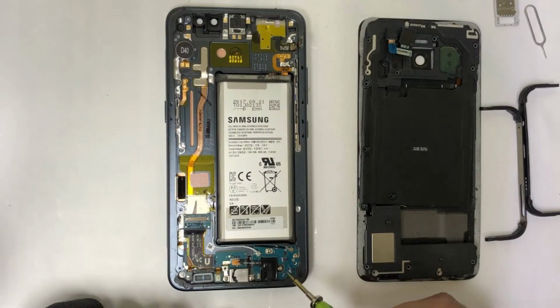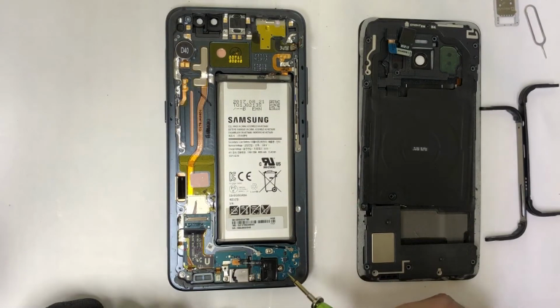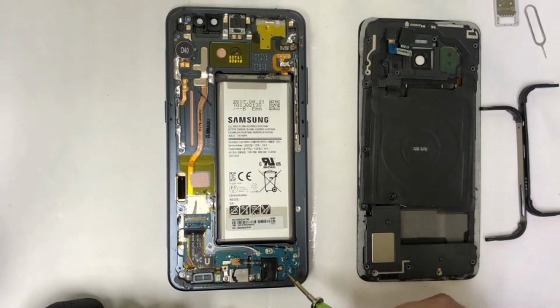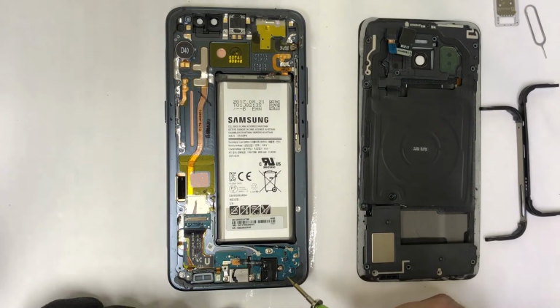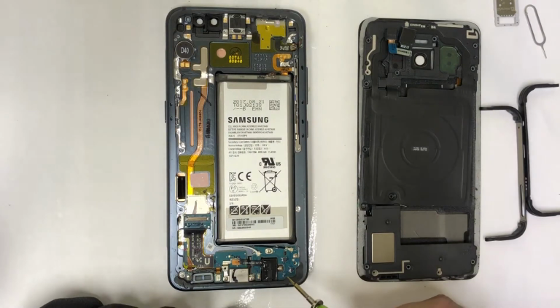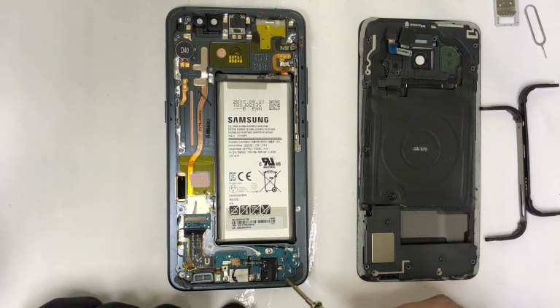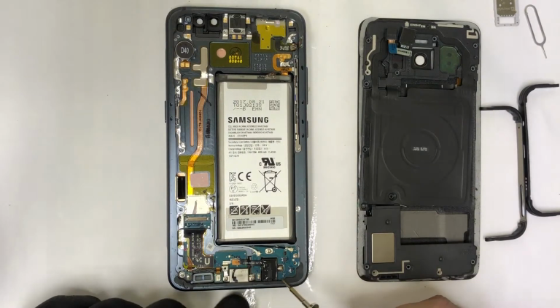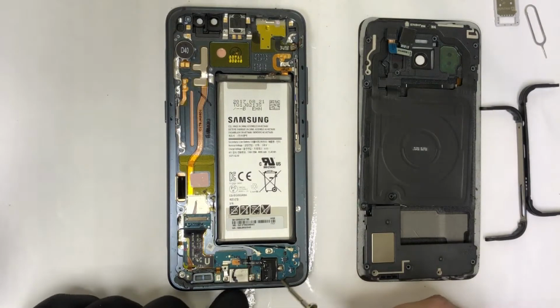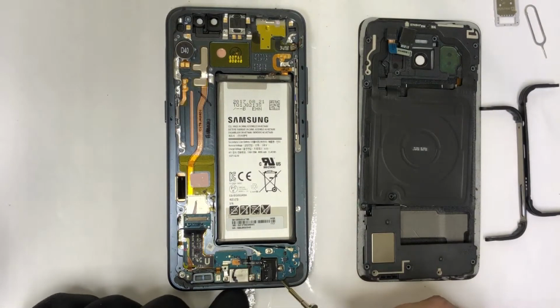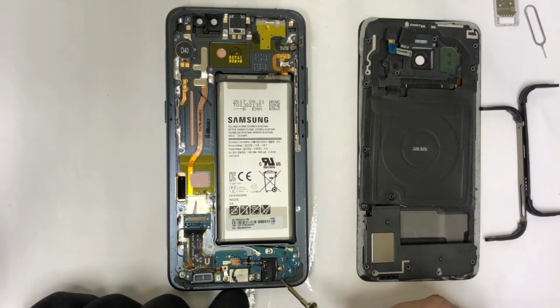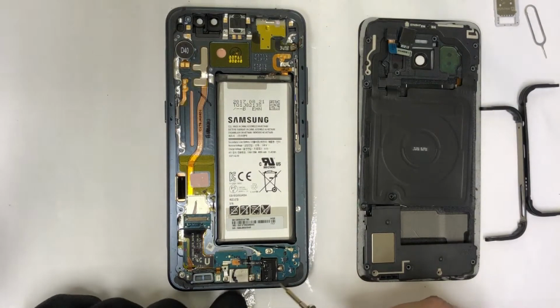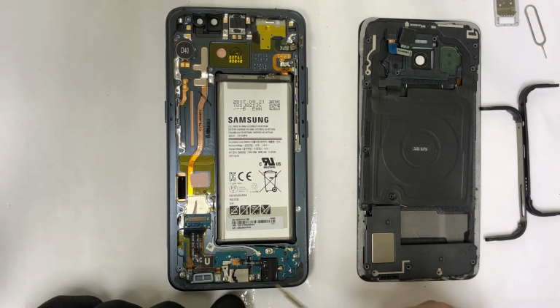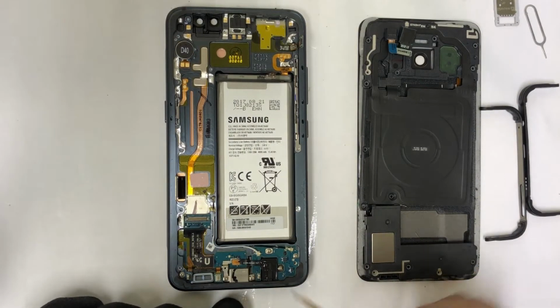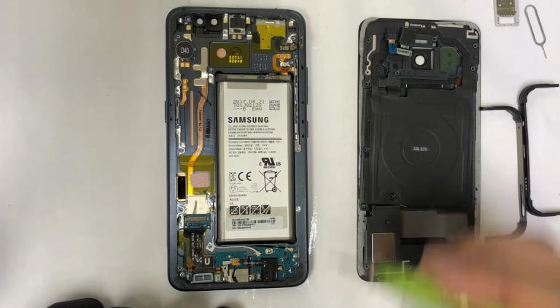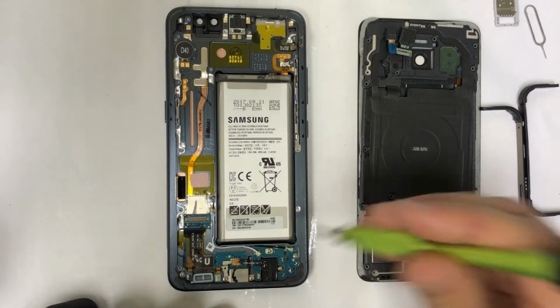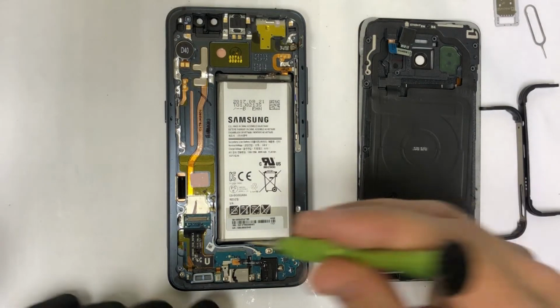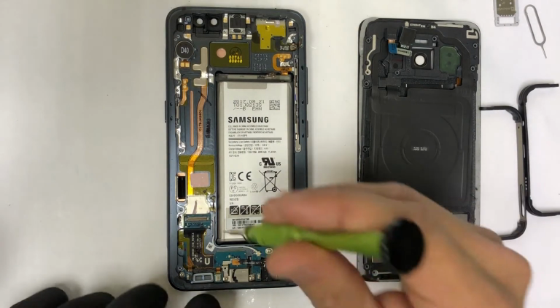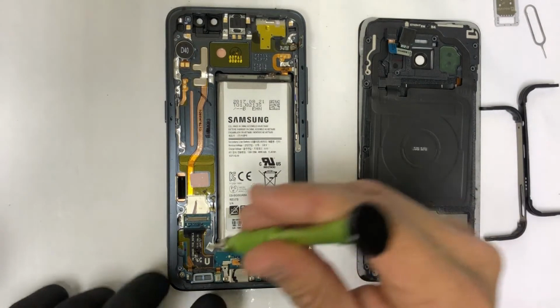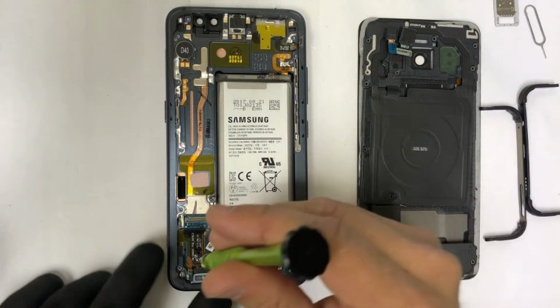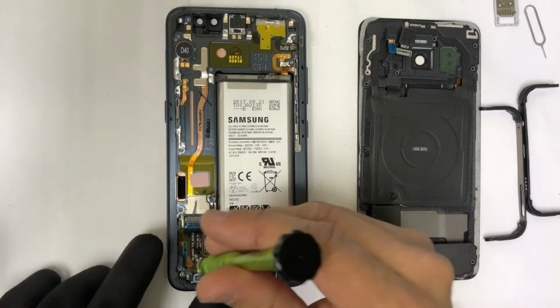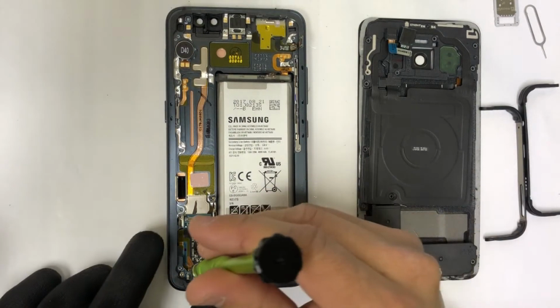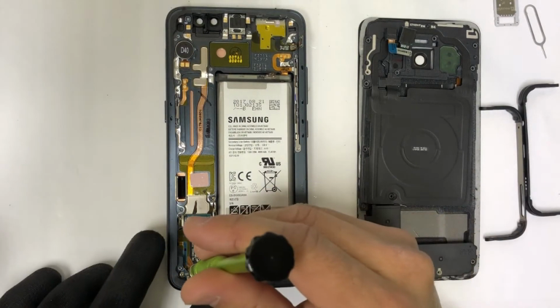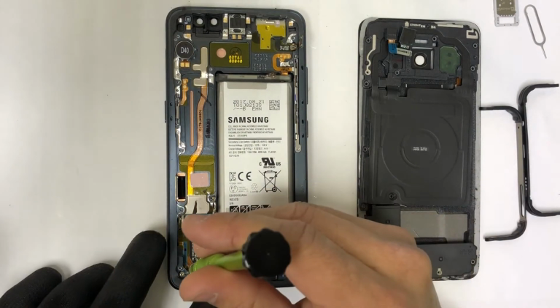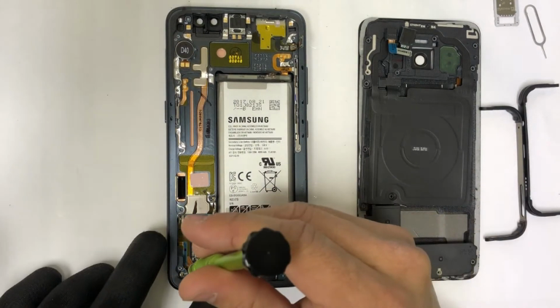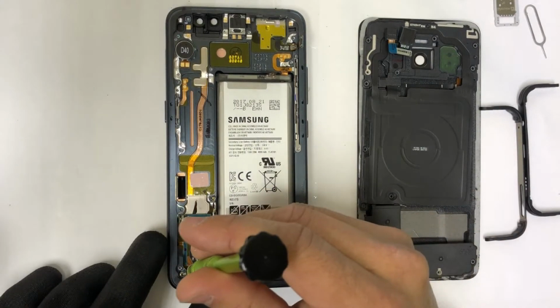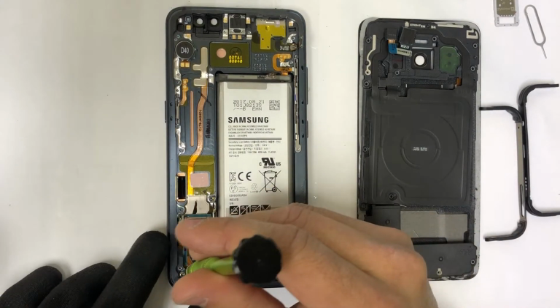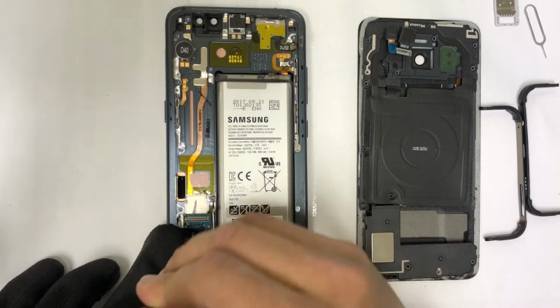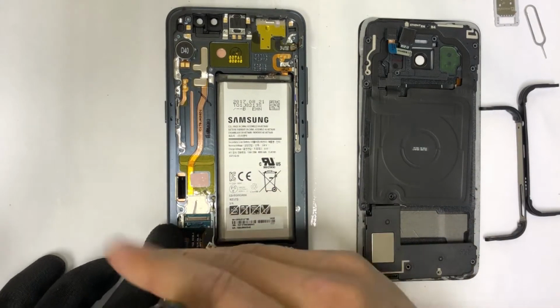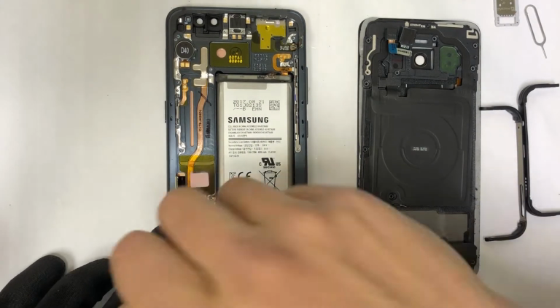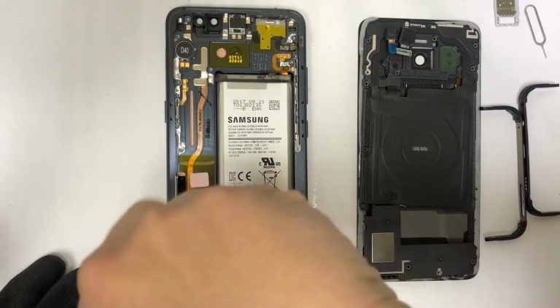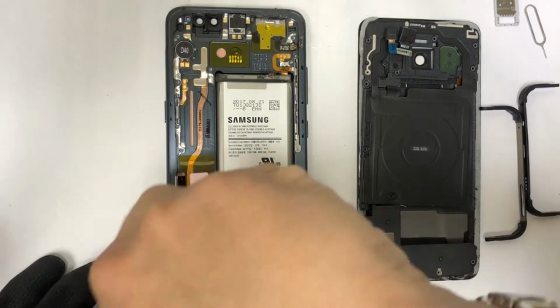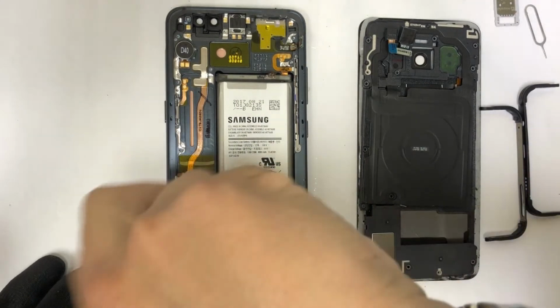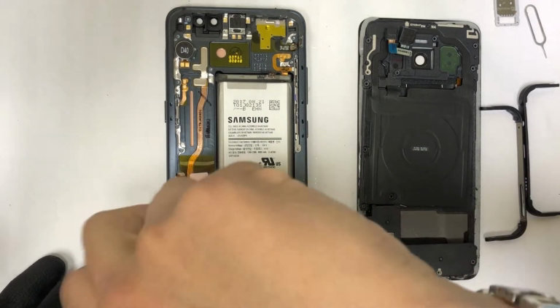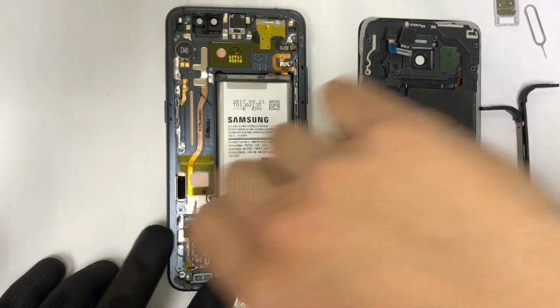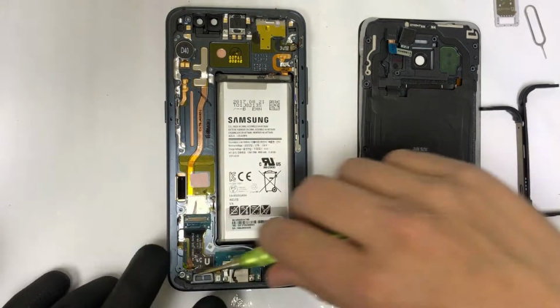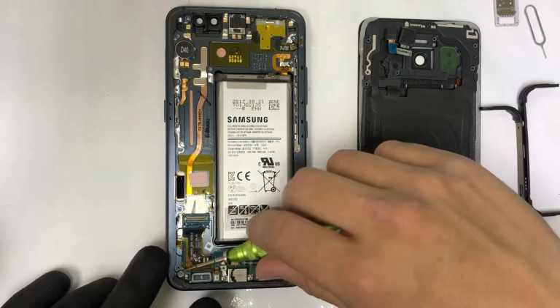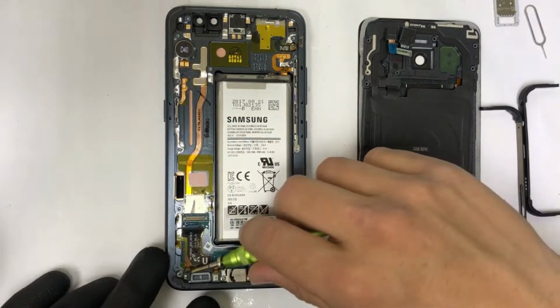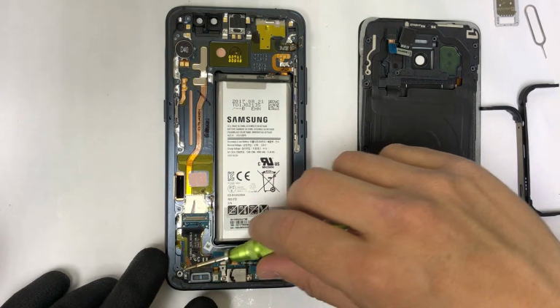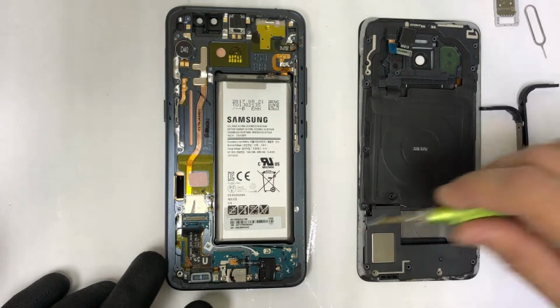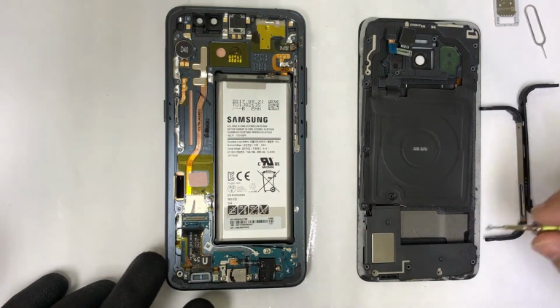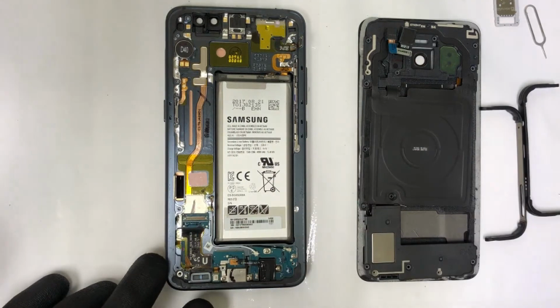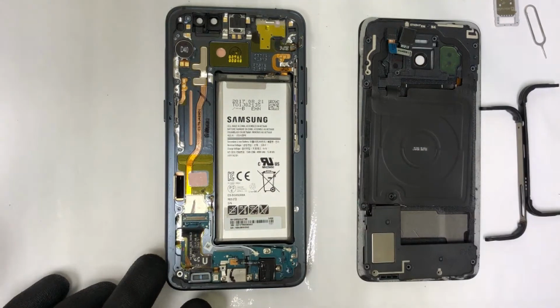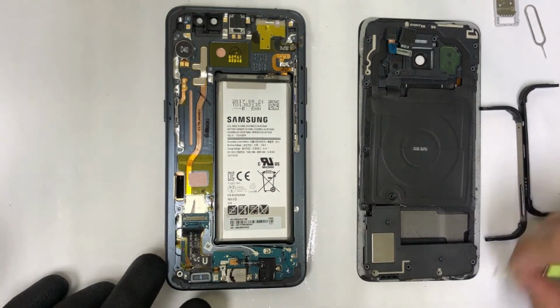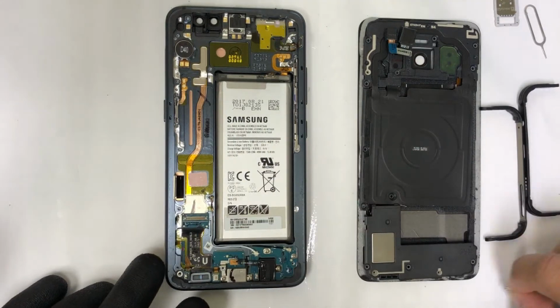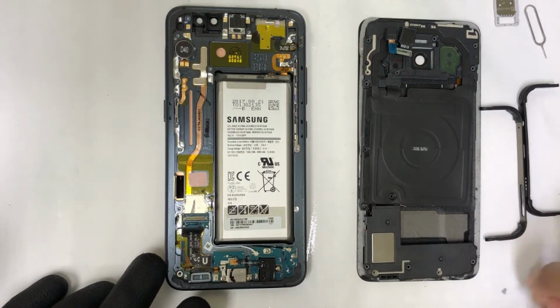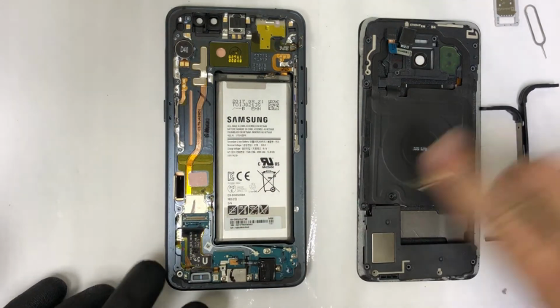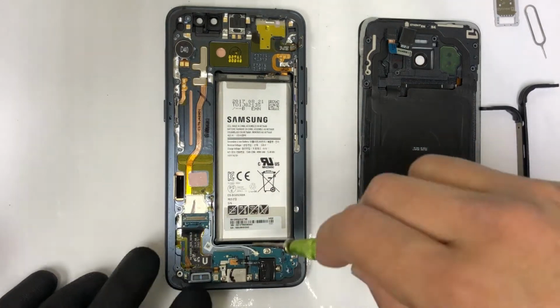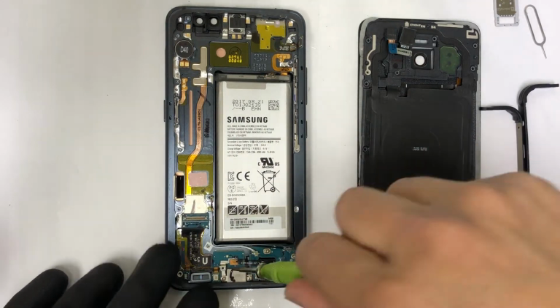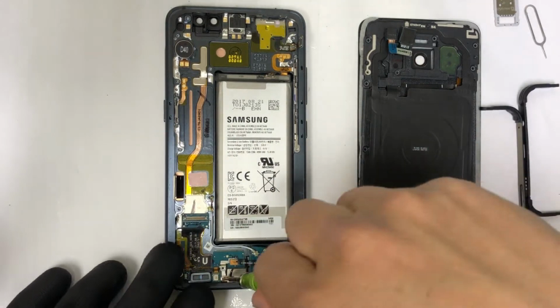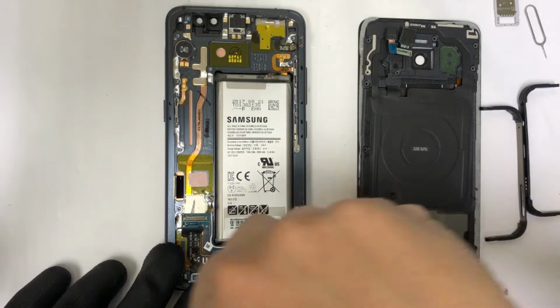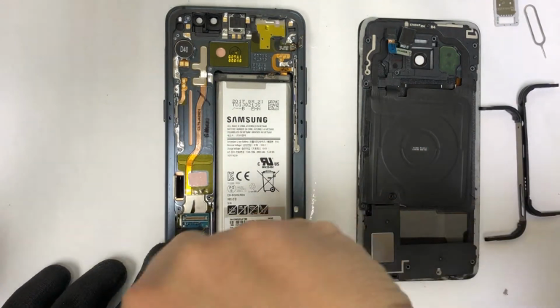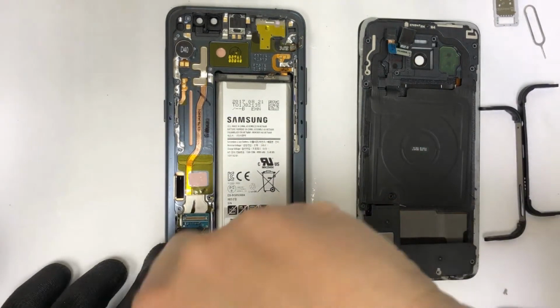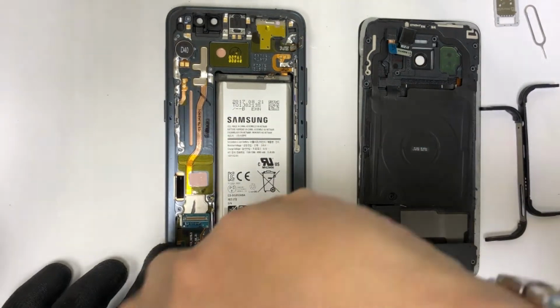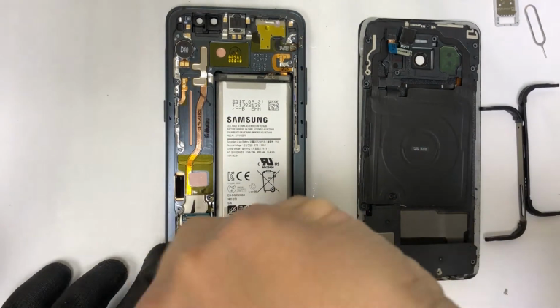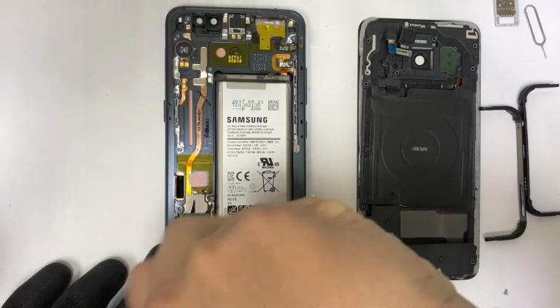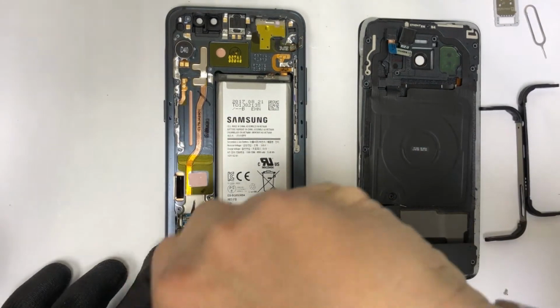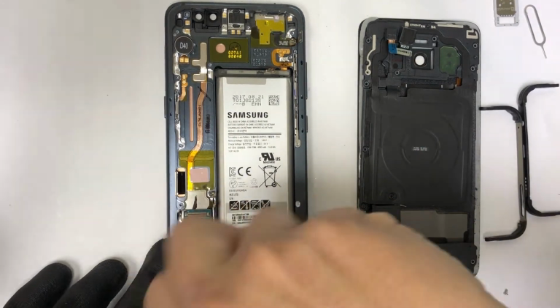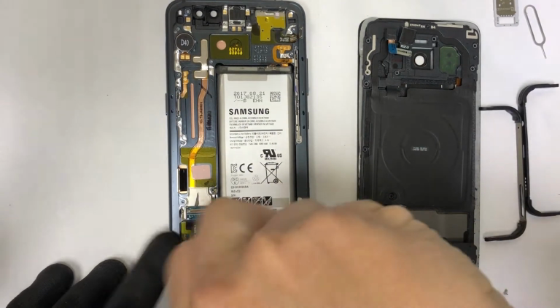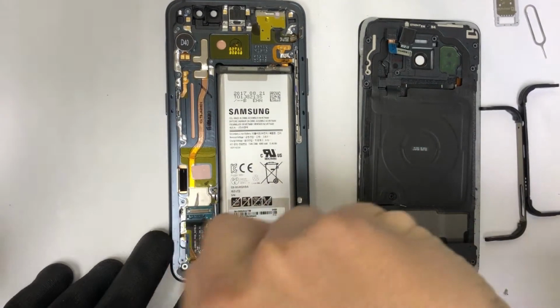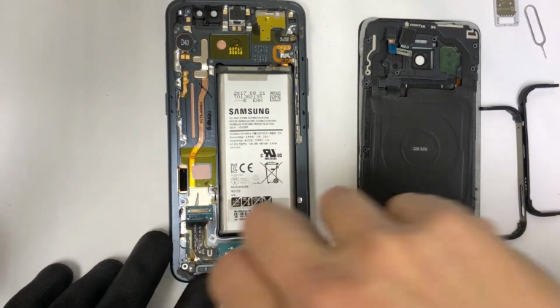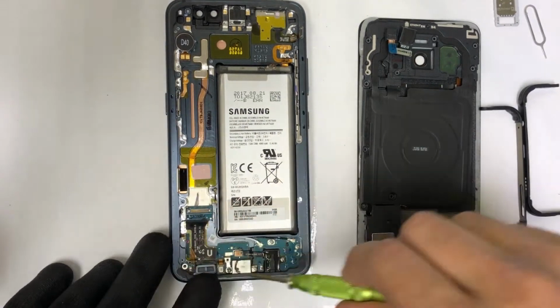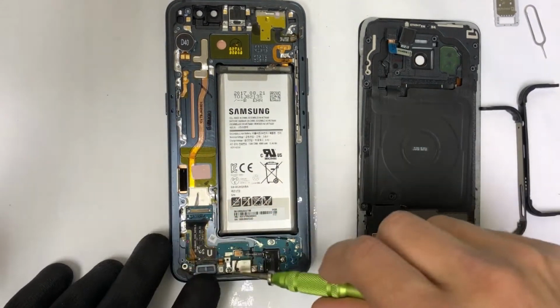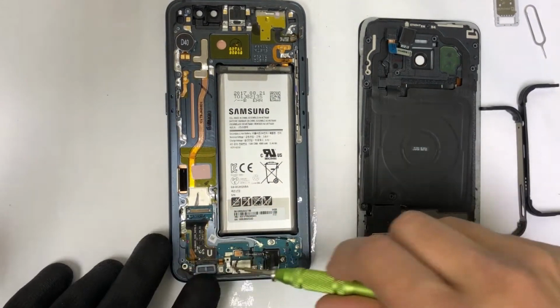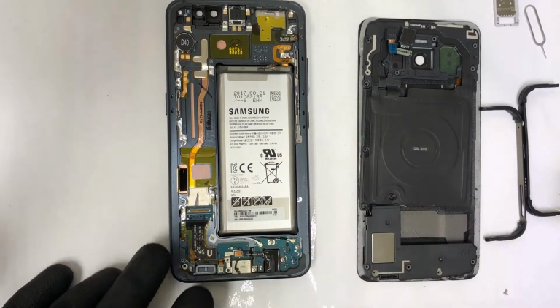Next up, we're going to need to remove six small Phillips head screws located on the charging port holding it down.